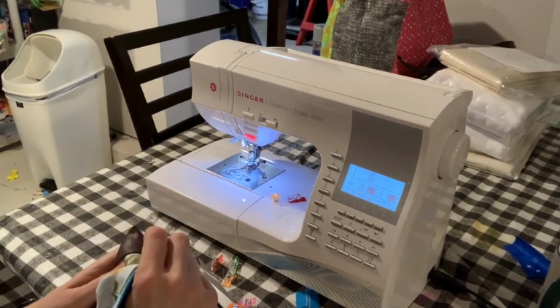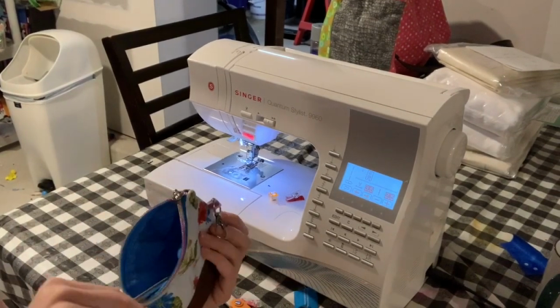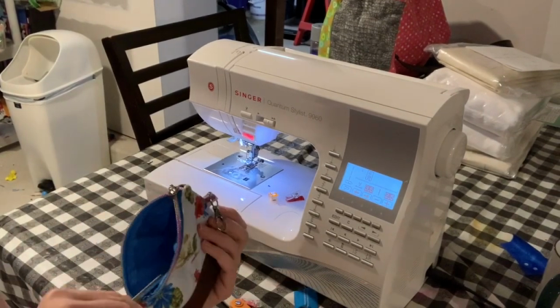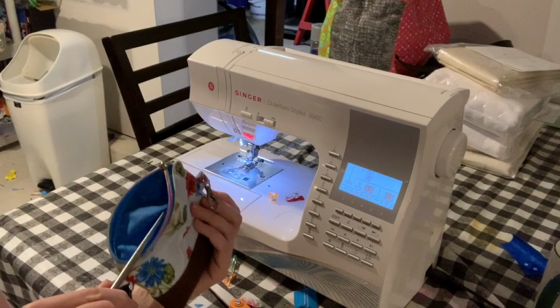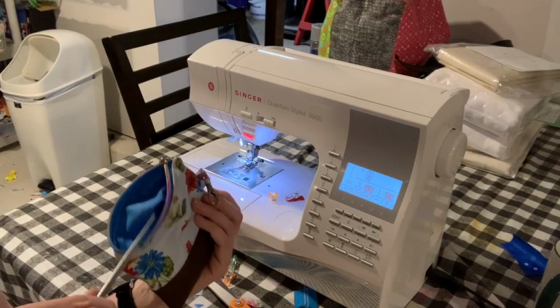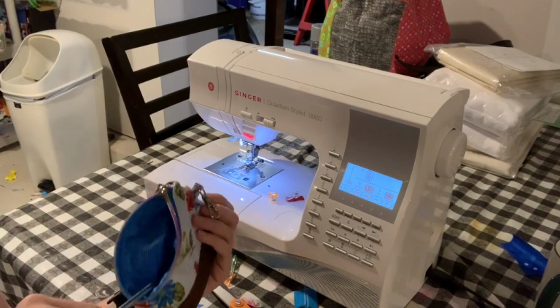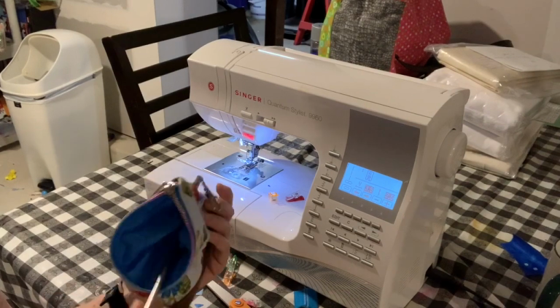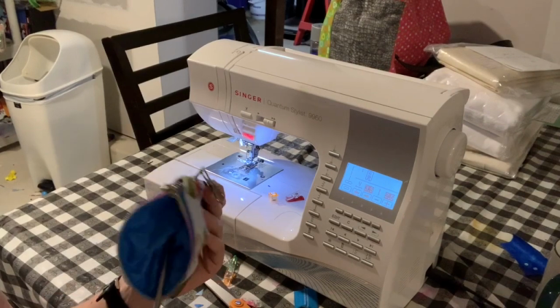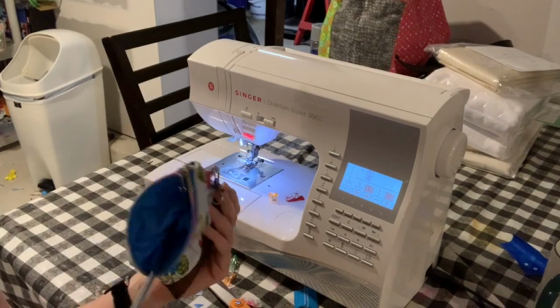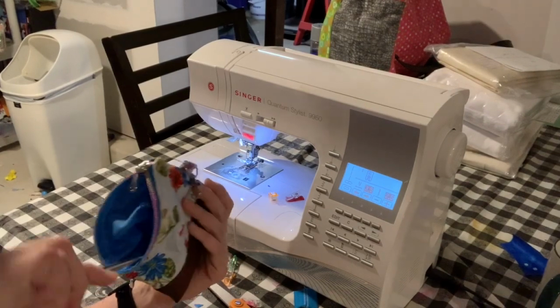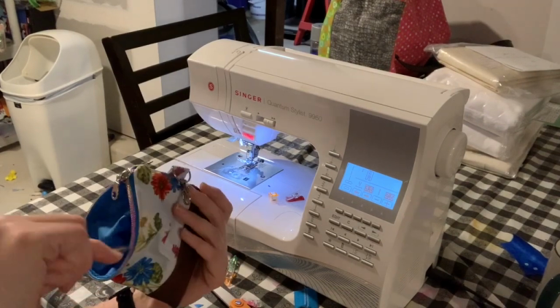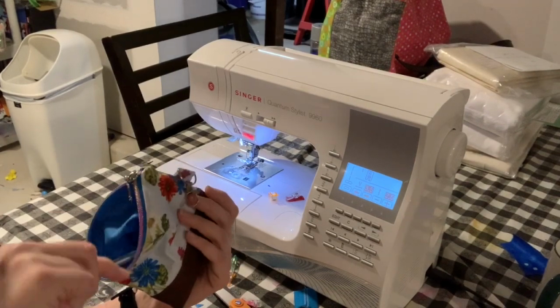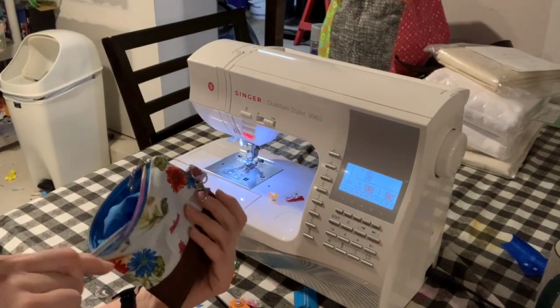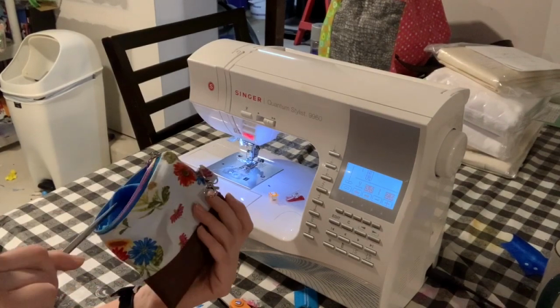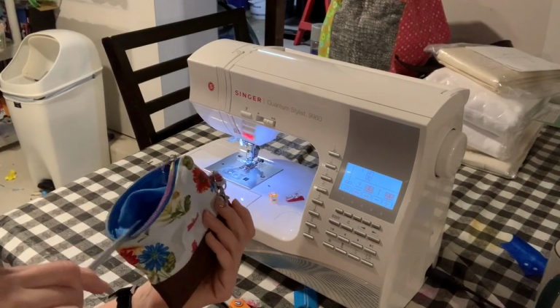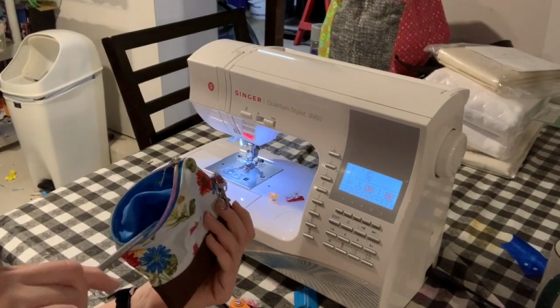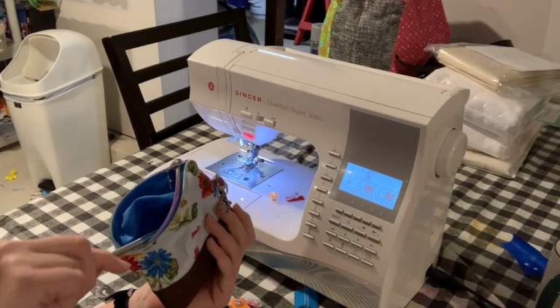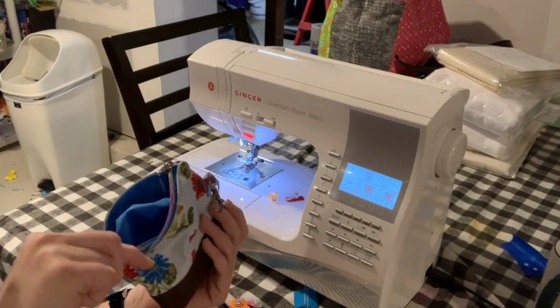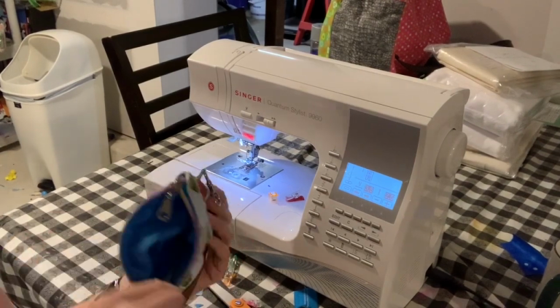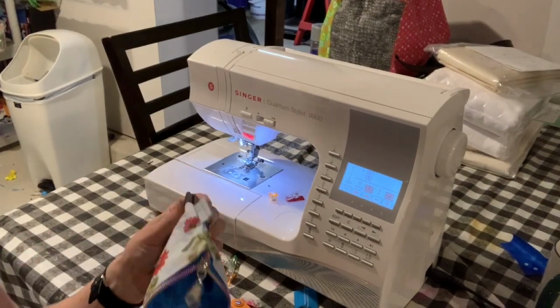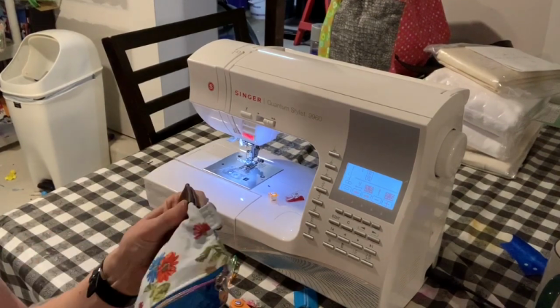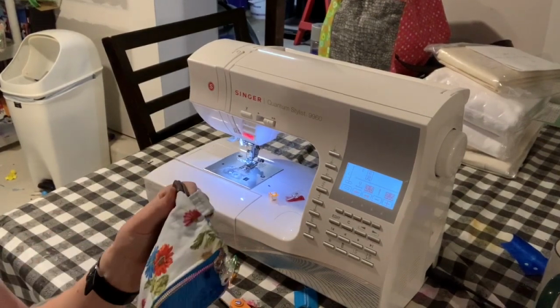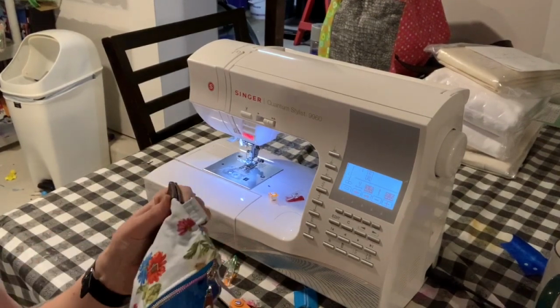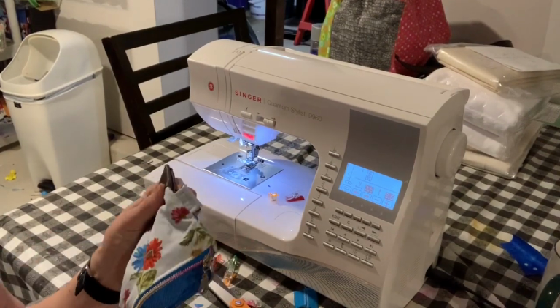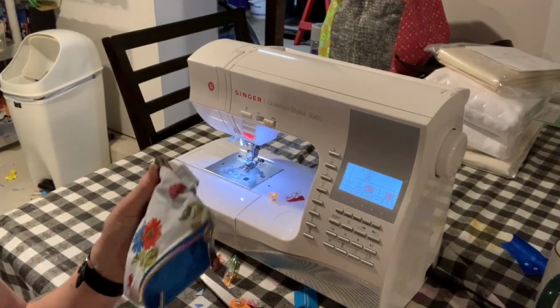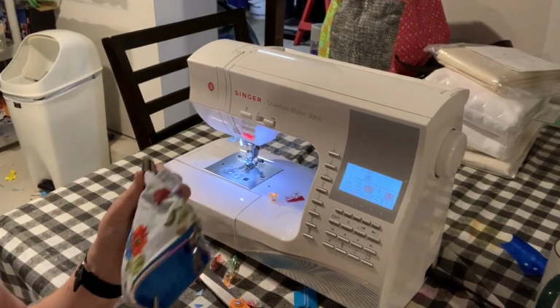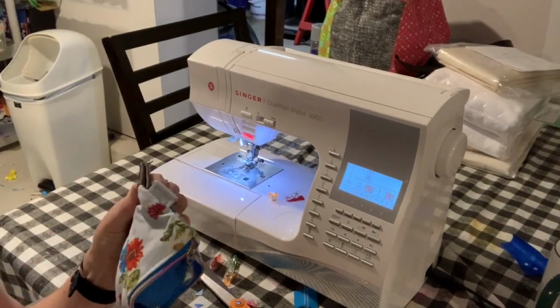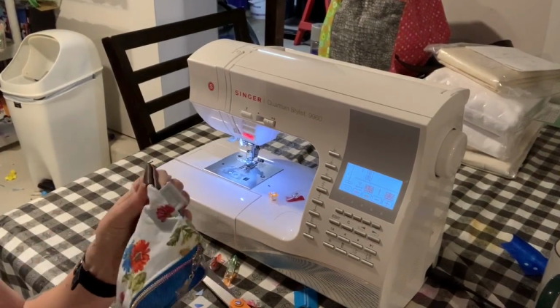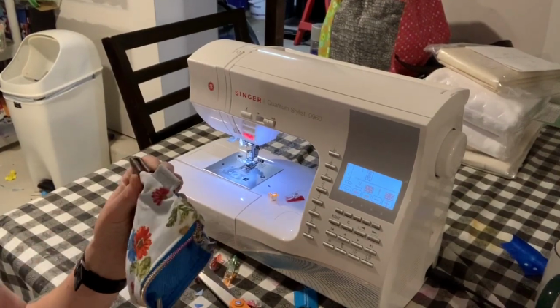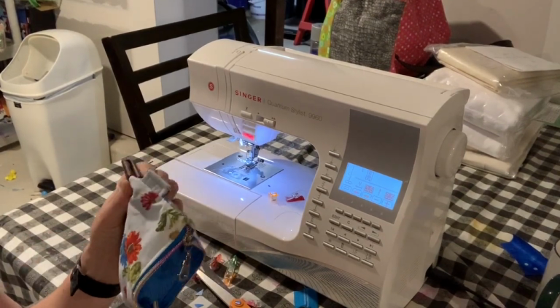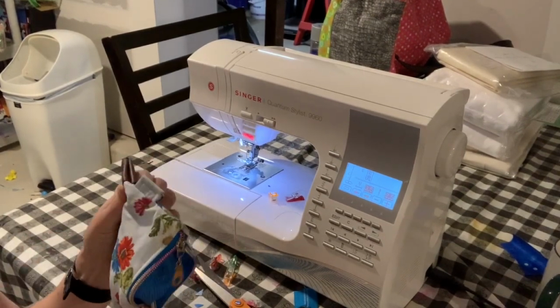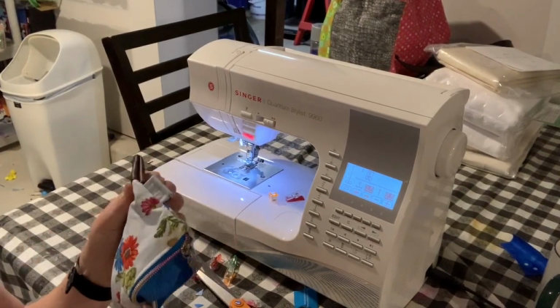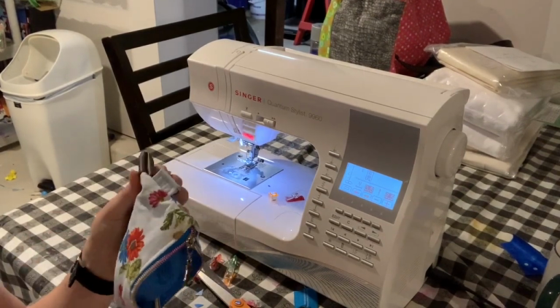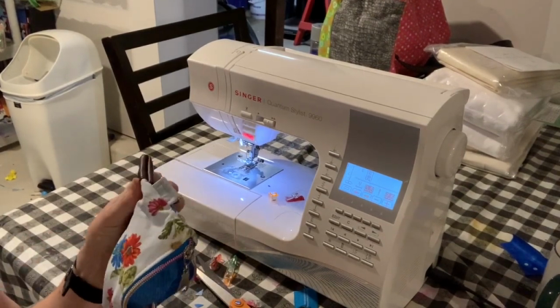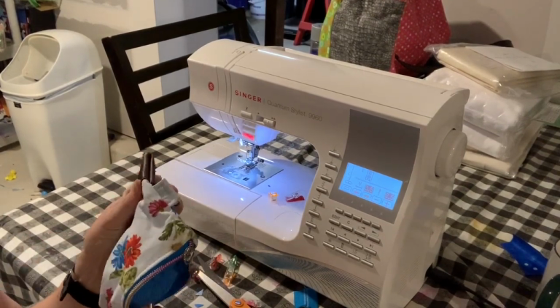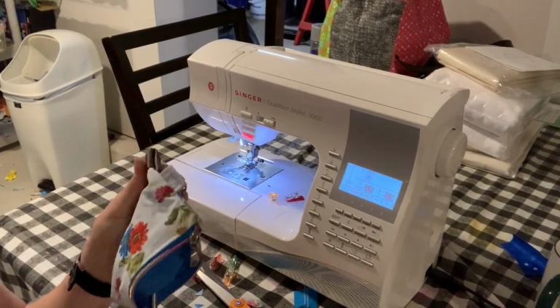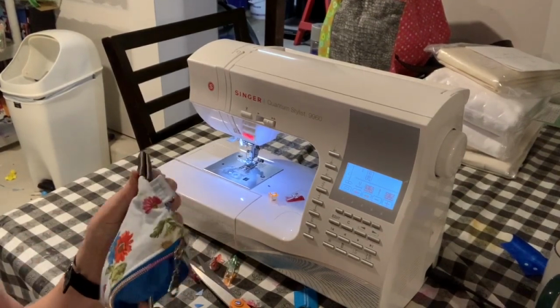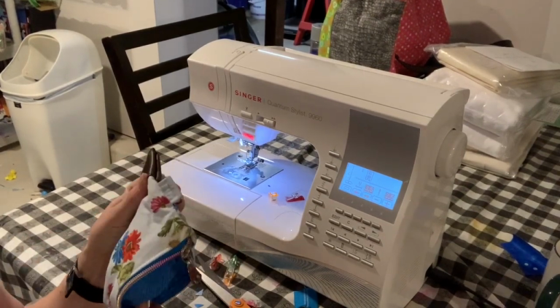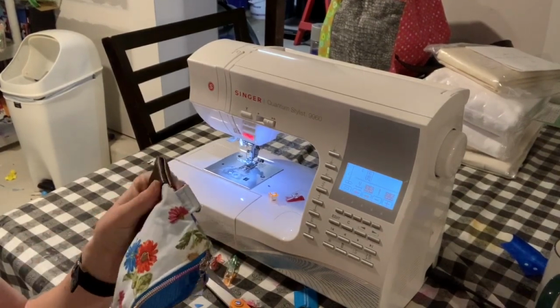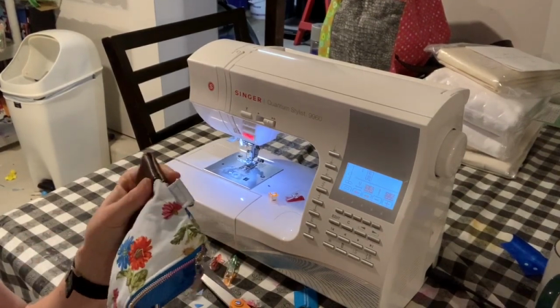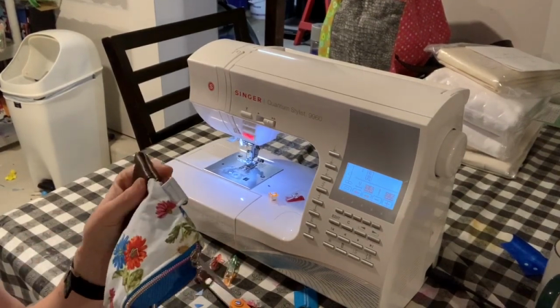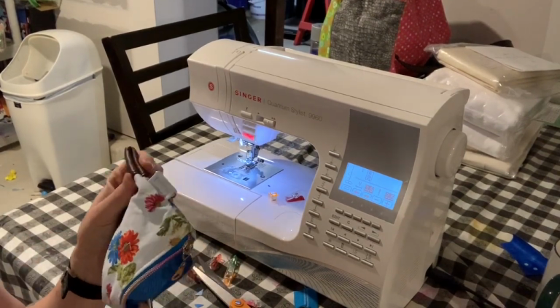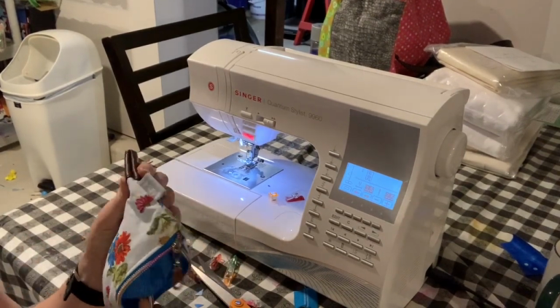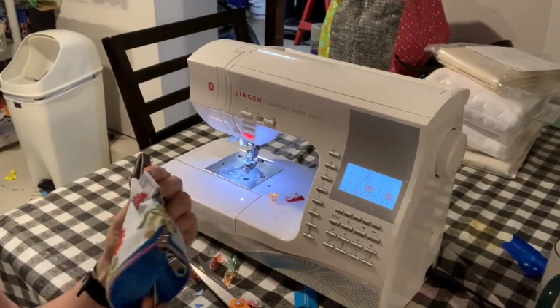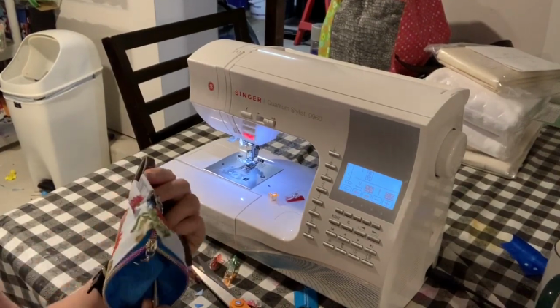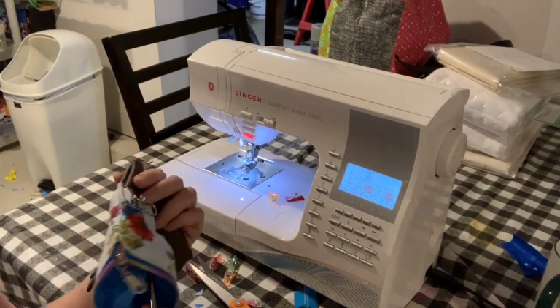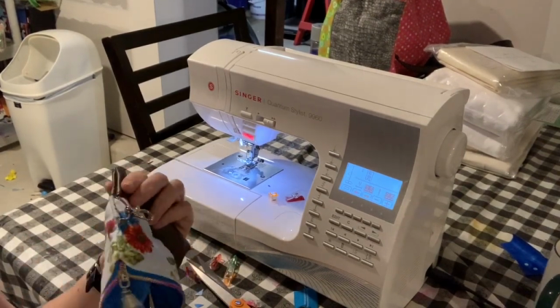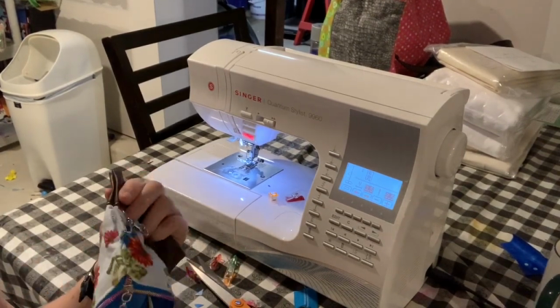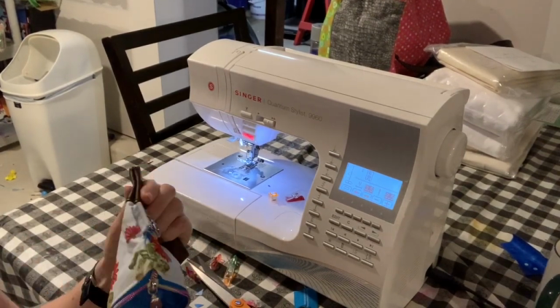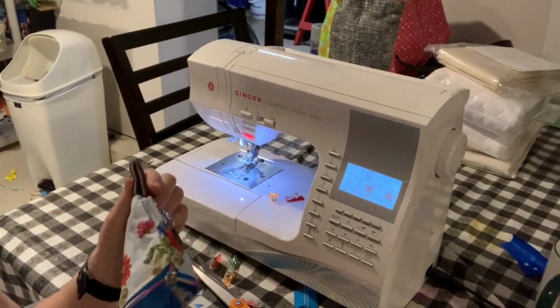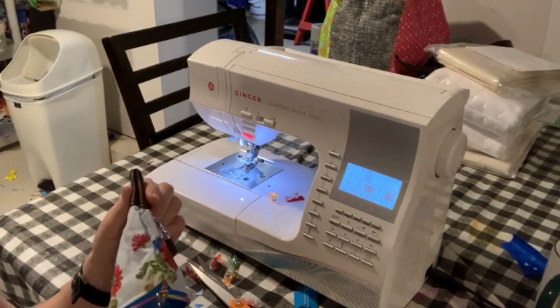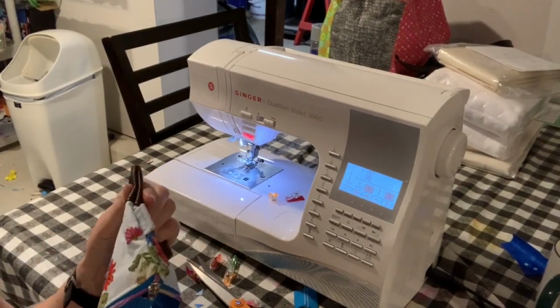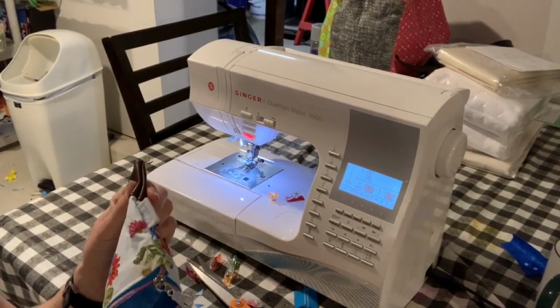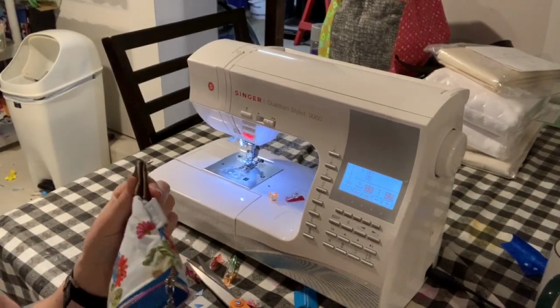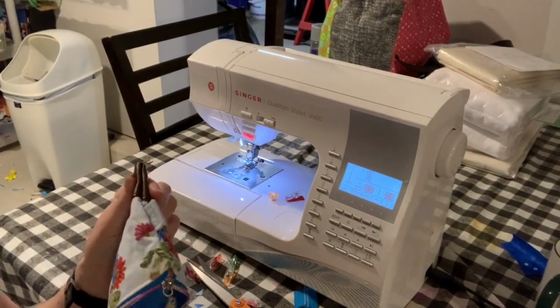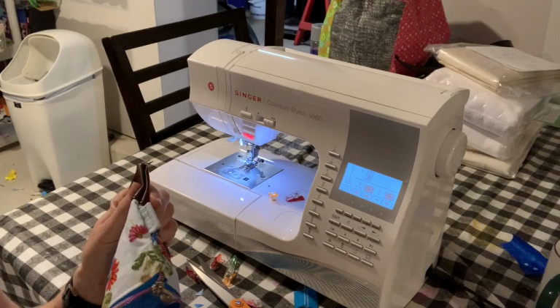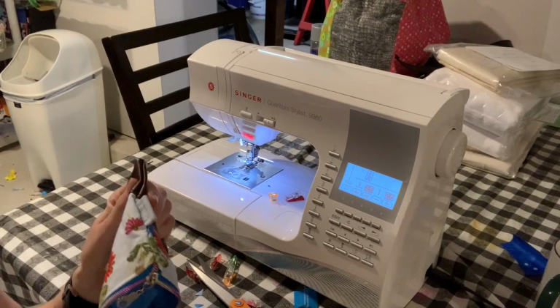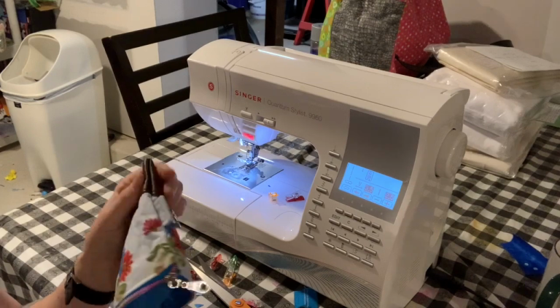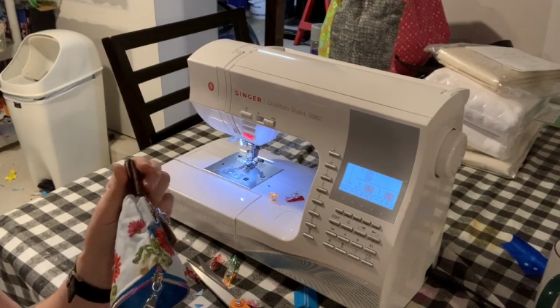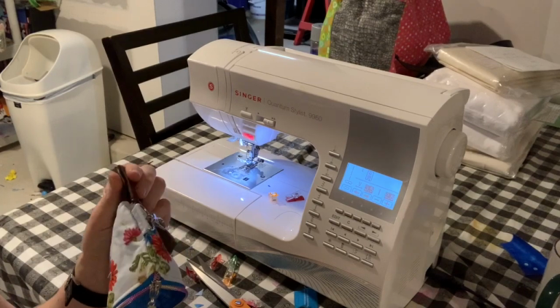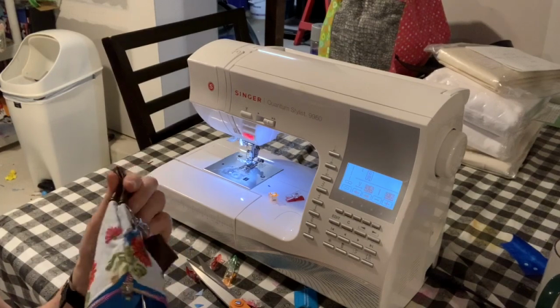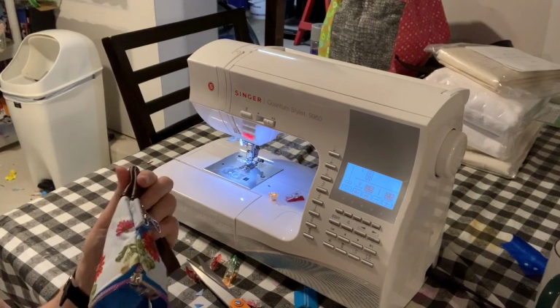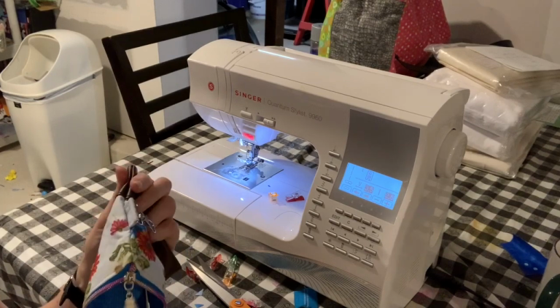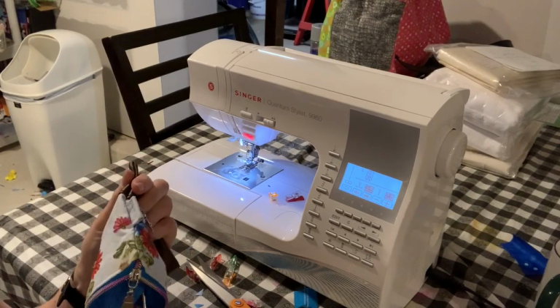Gently push out the corners with a chopstick or something that you can use to make them look nice and clean and crisp.